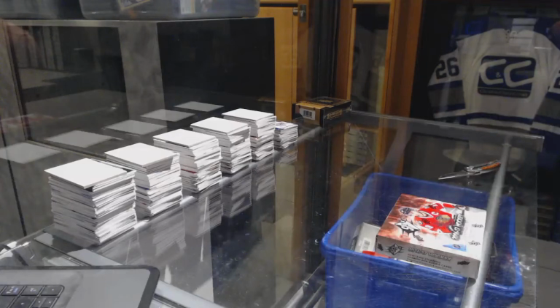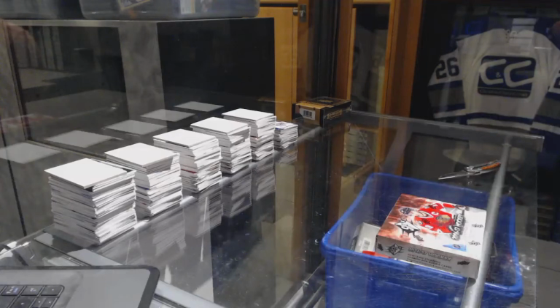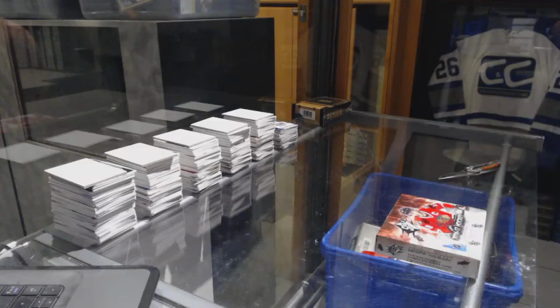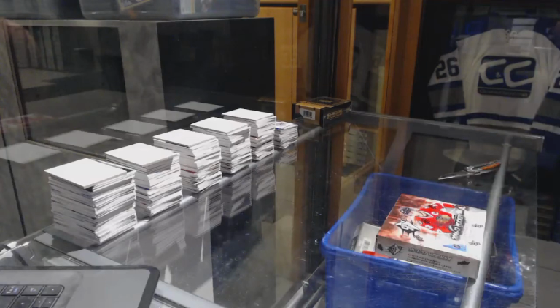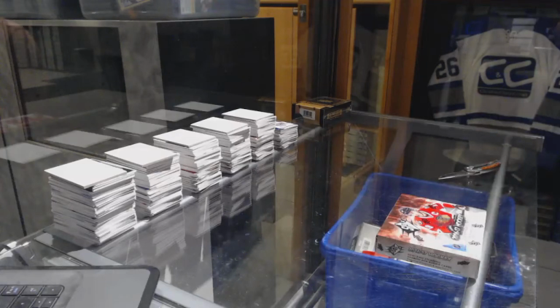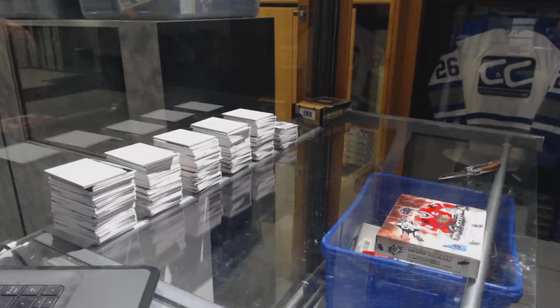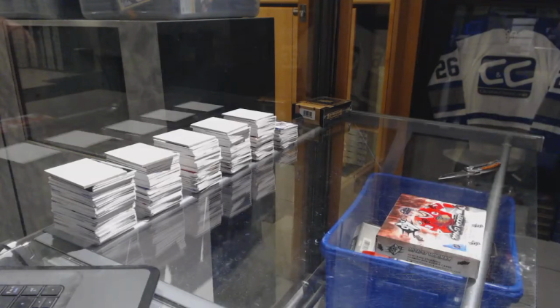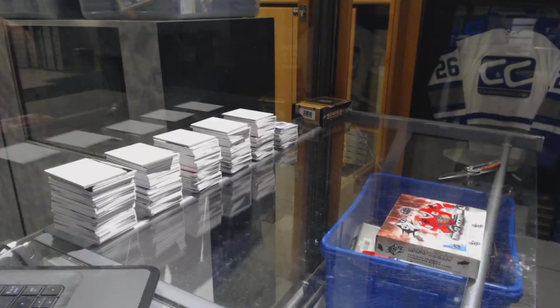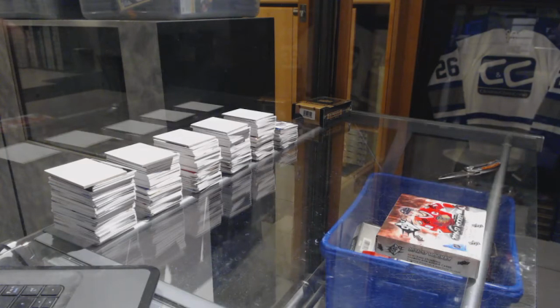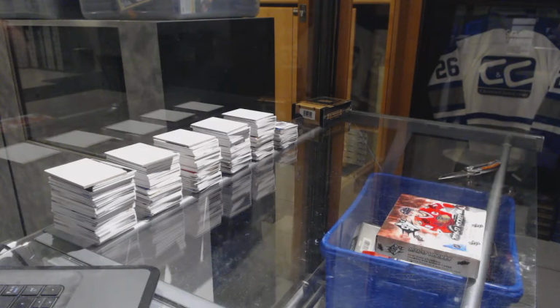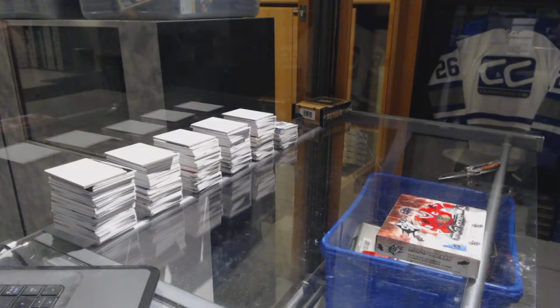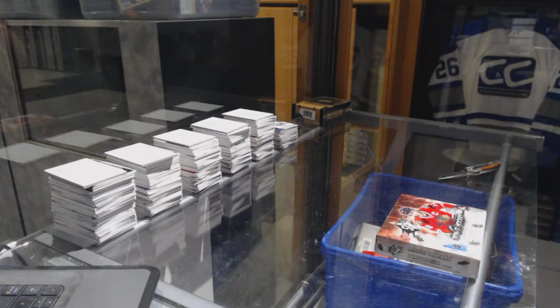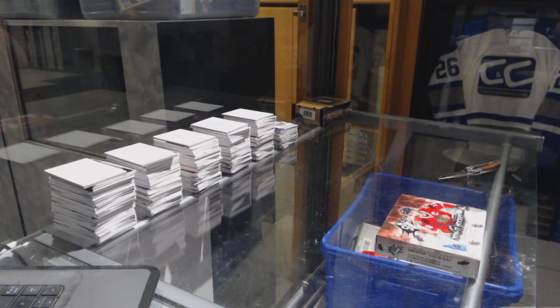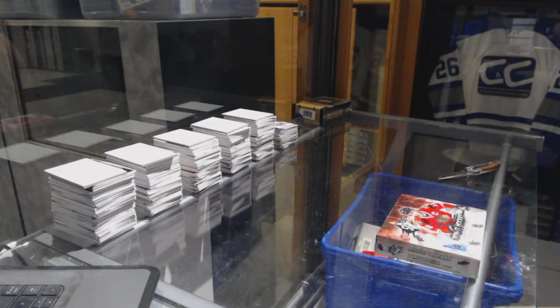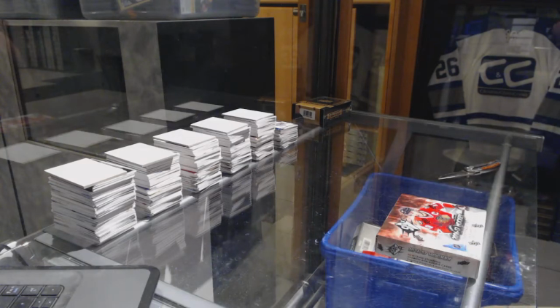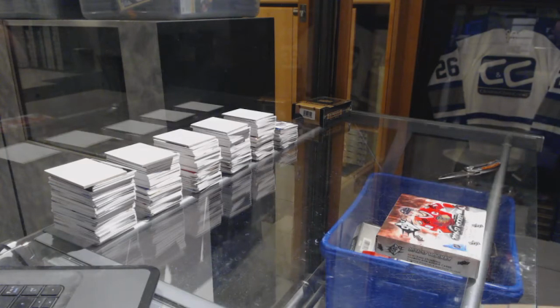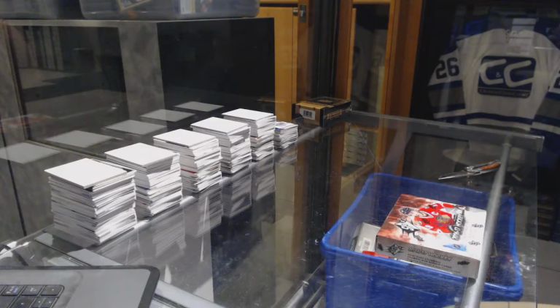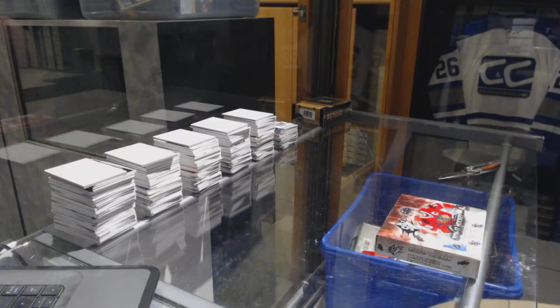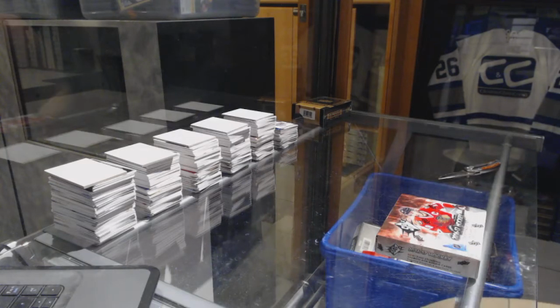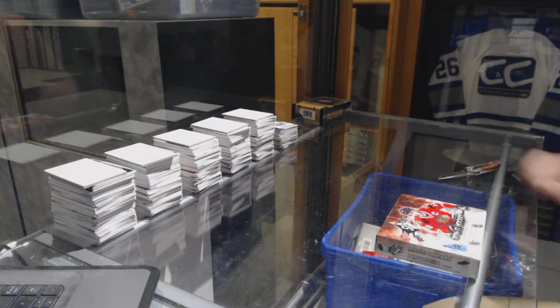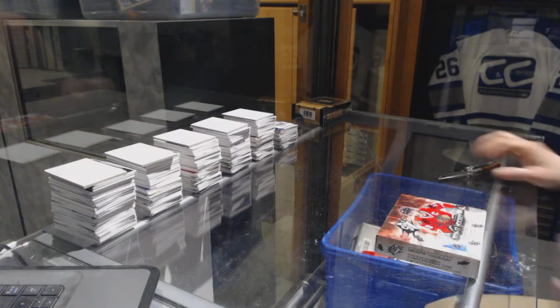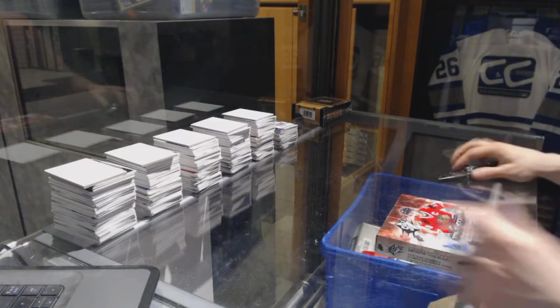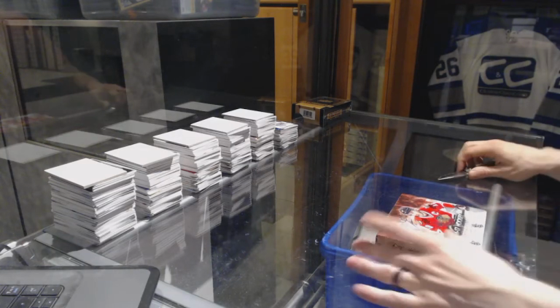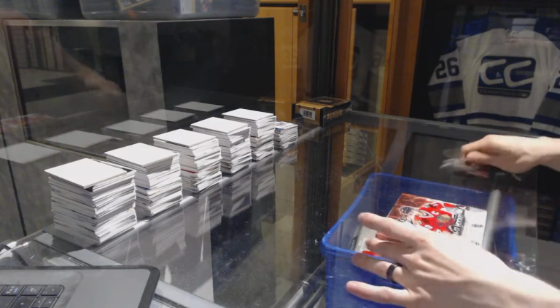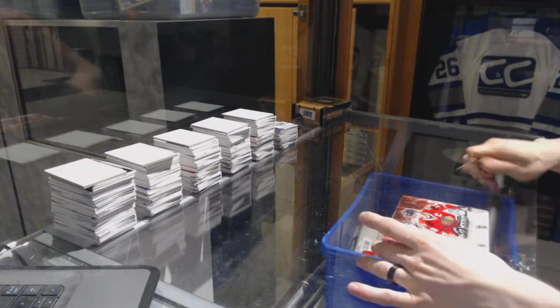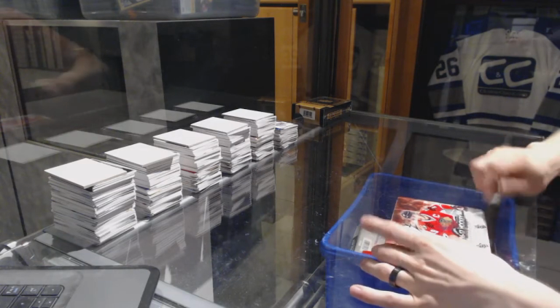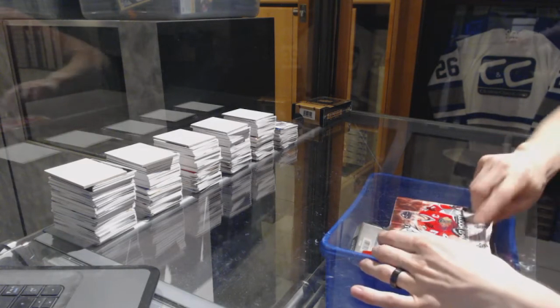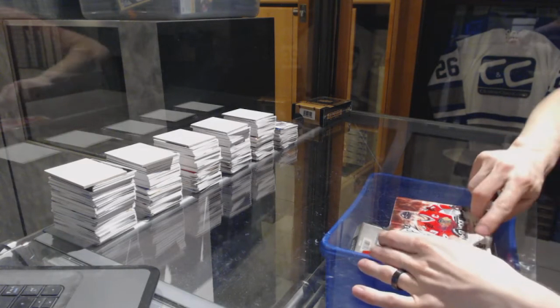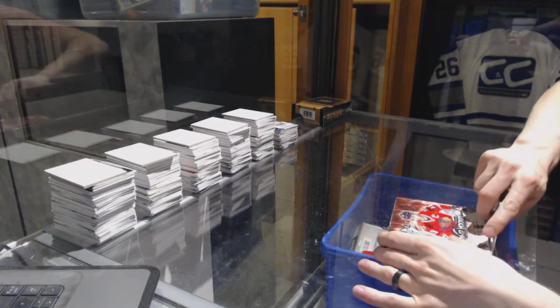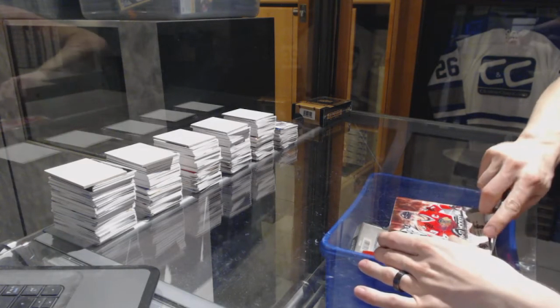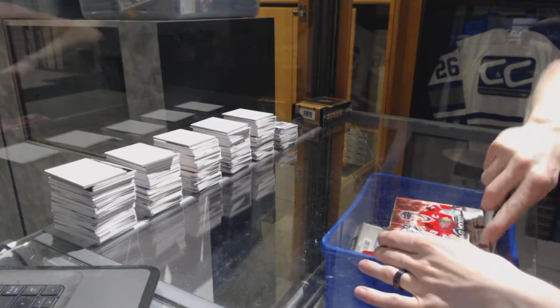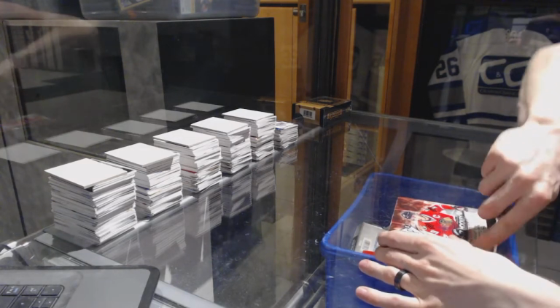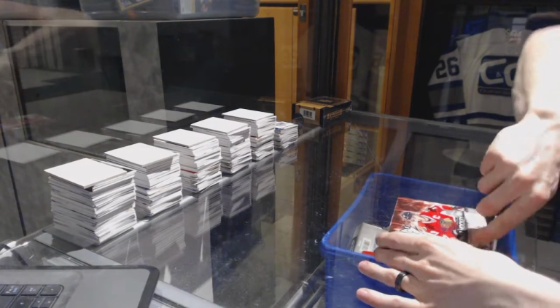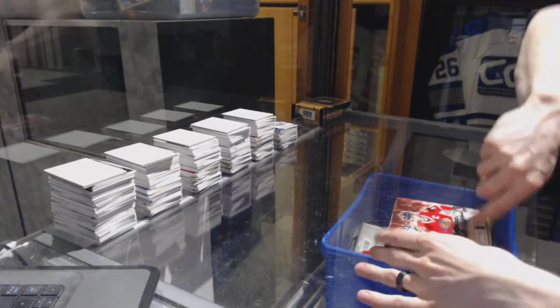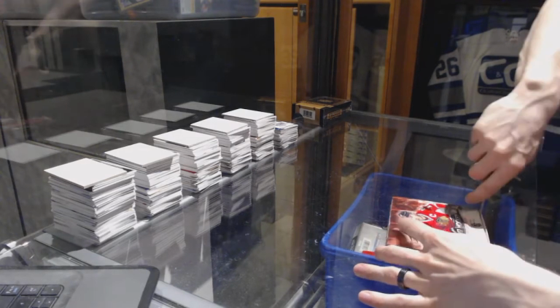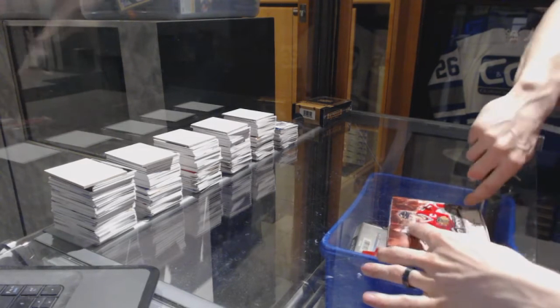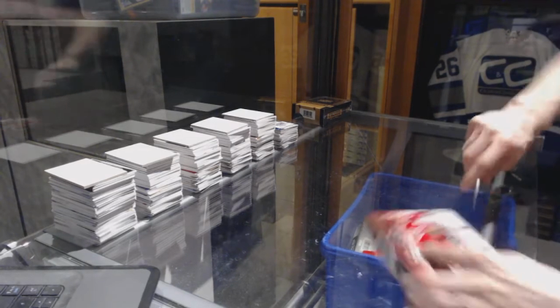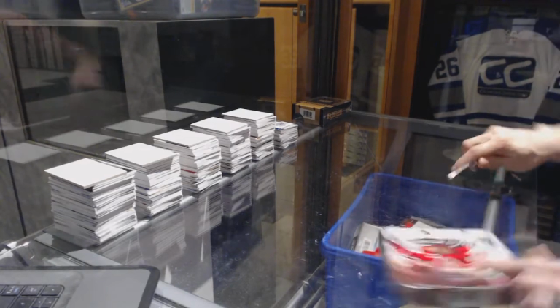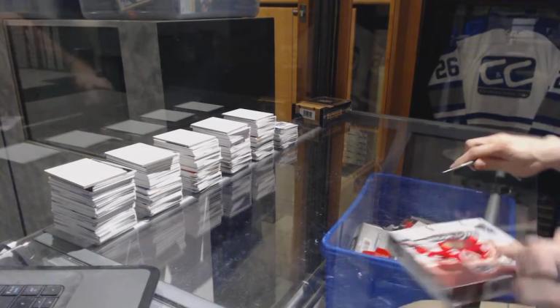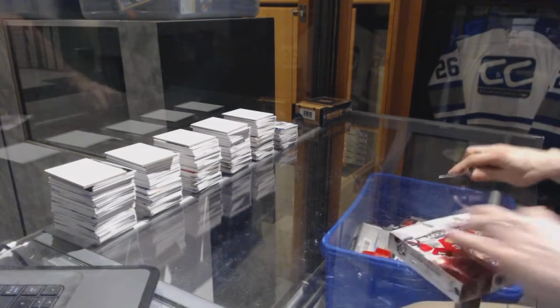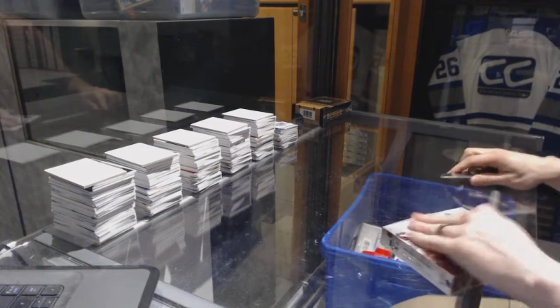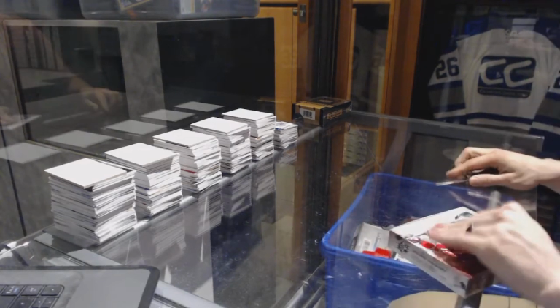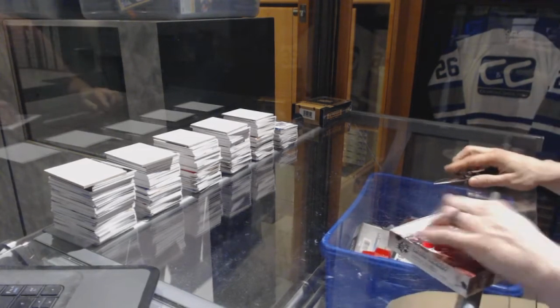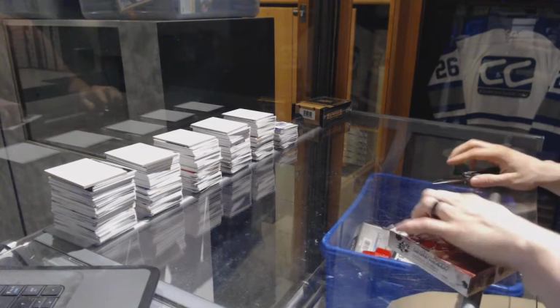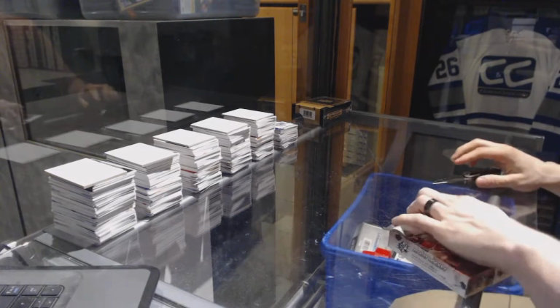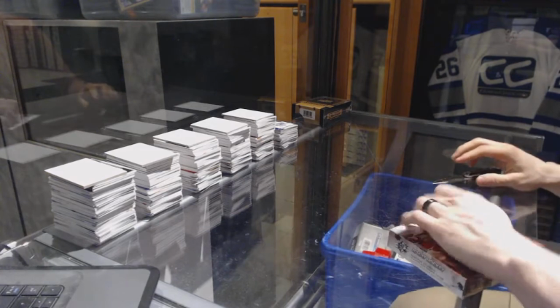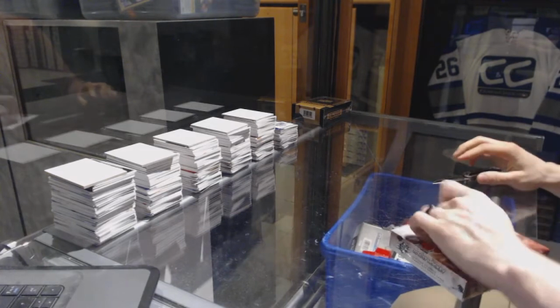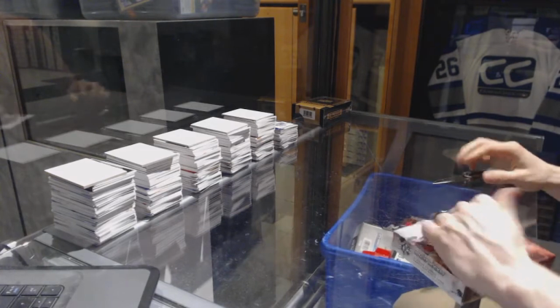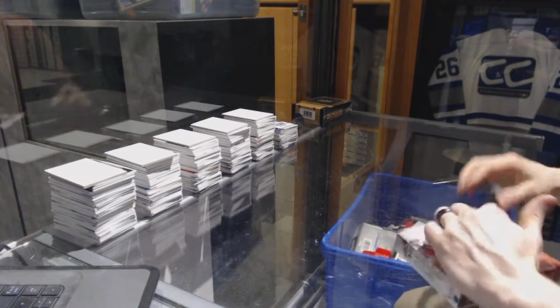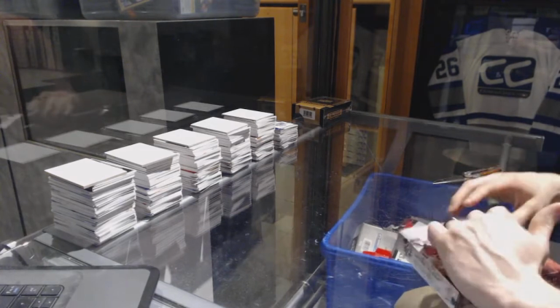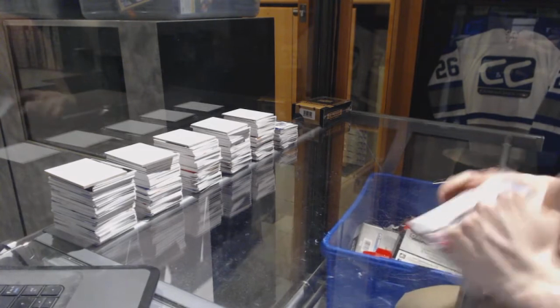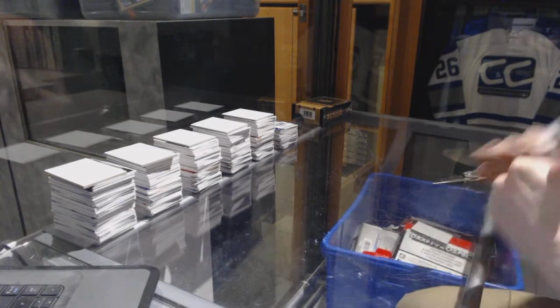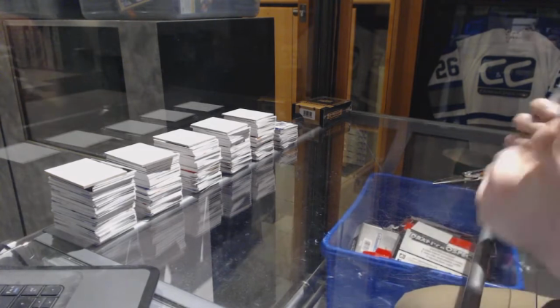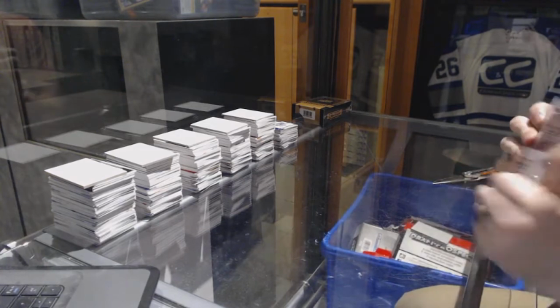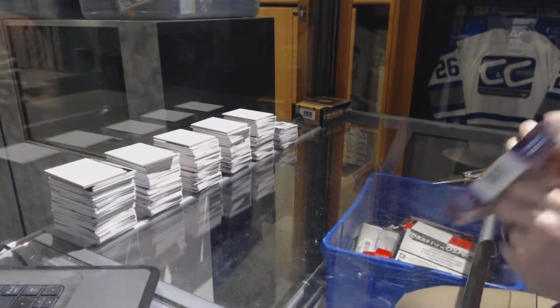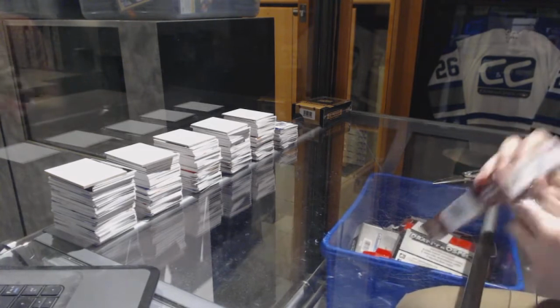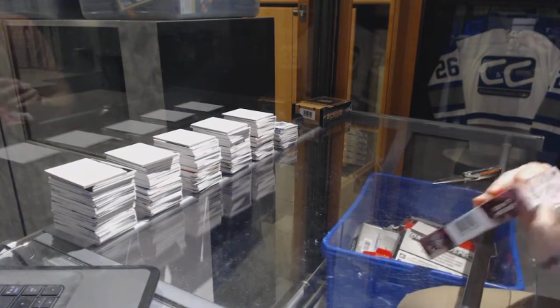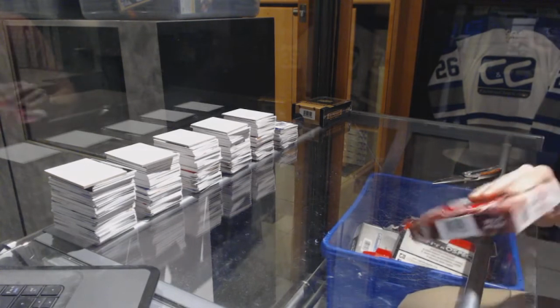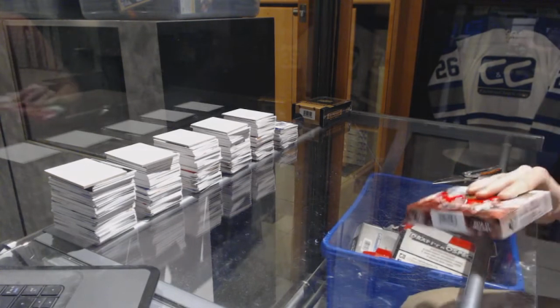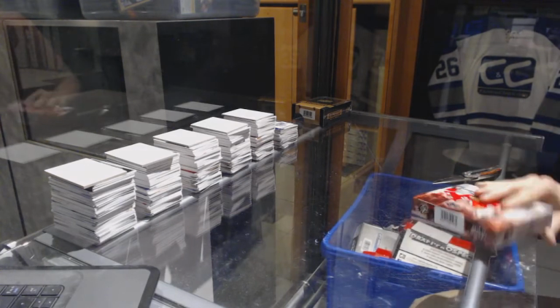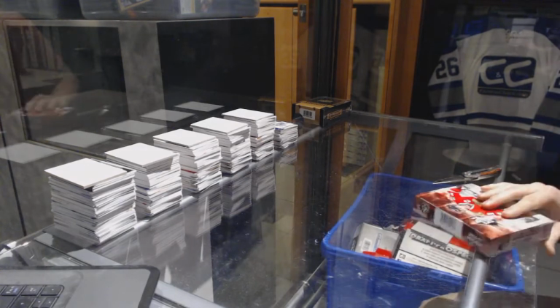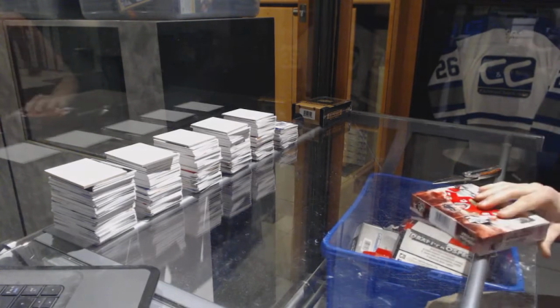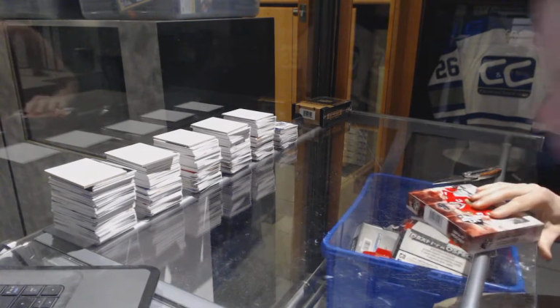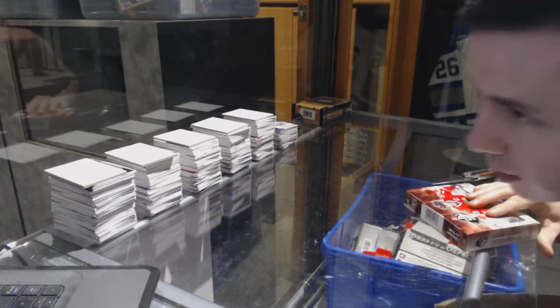All right, finishing off C&C group break number 71-73 with the 16-17 SBX and 14-15 Premier.